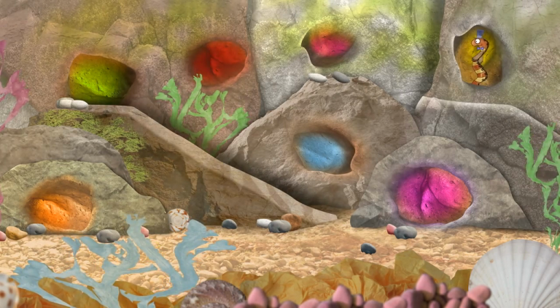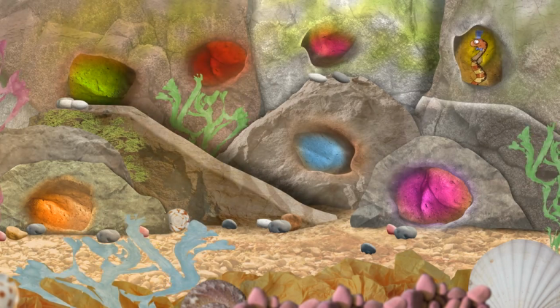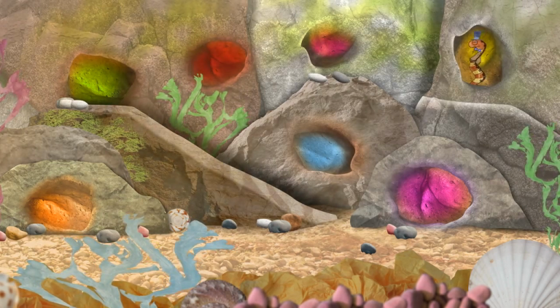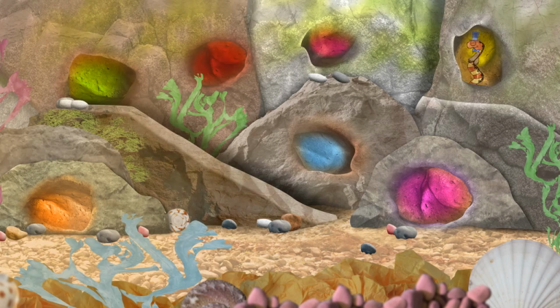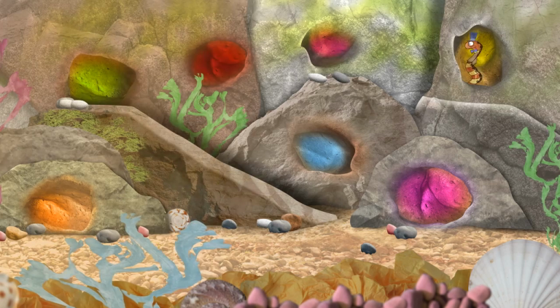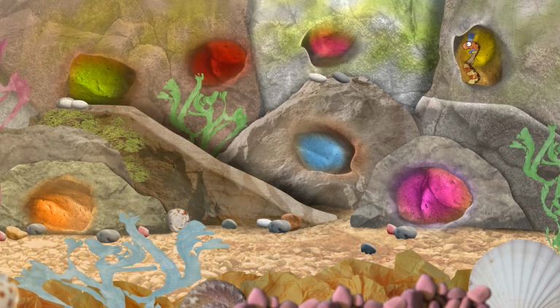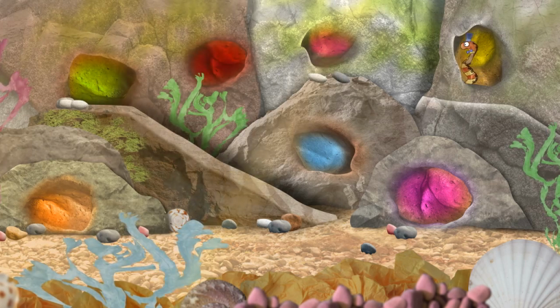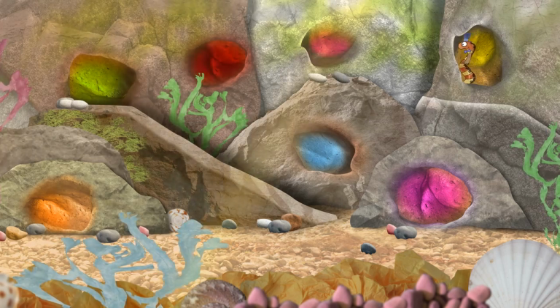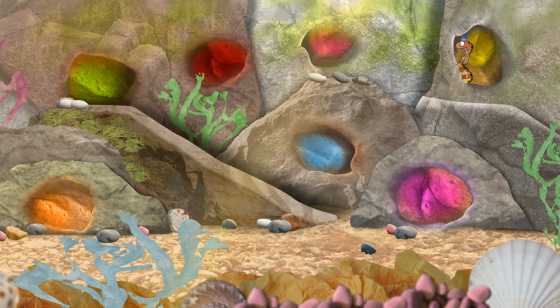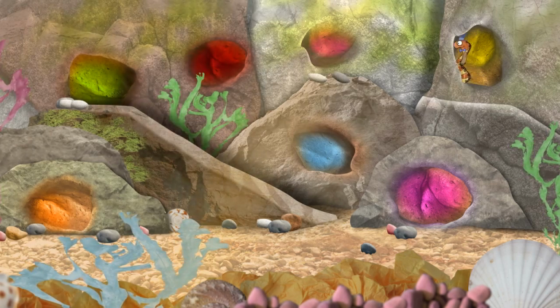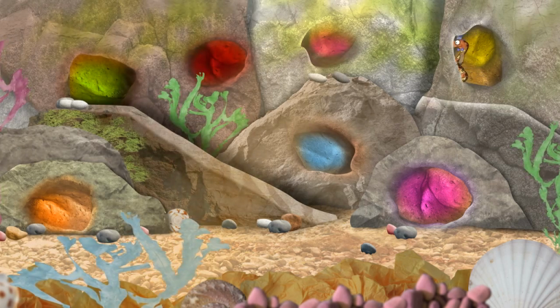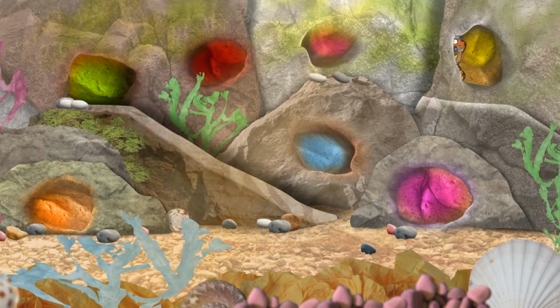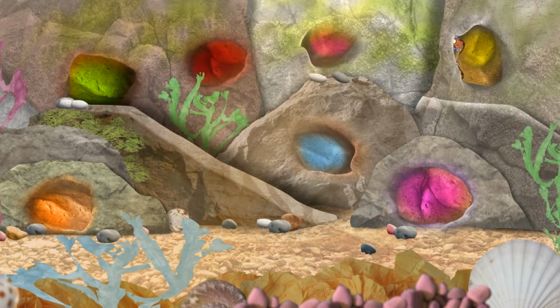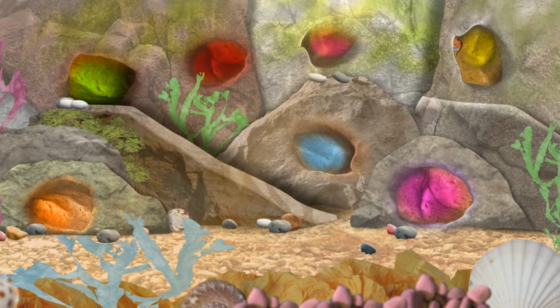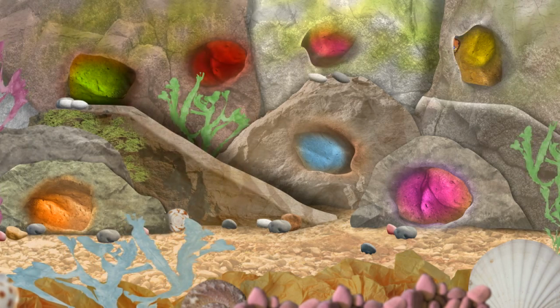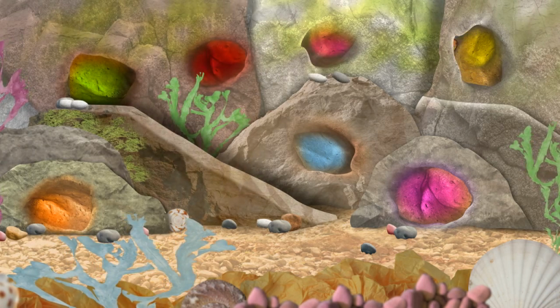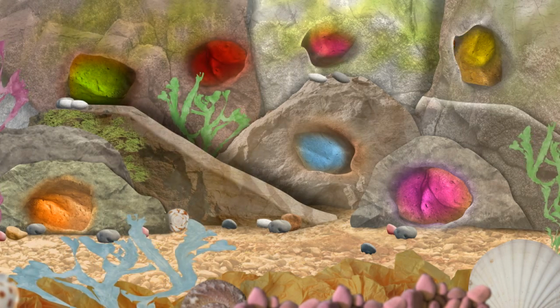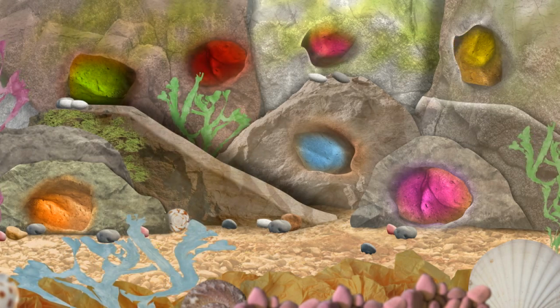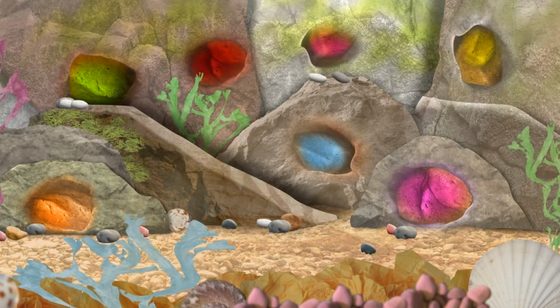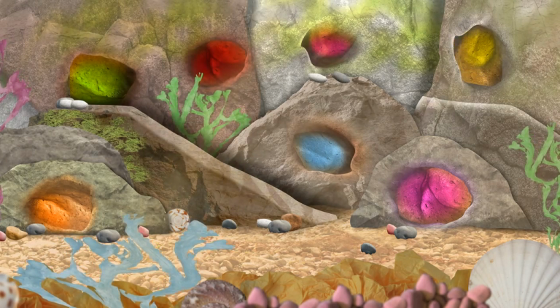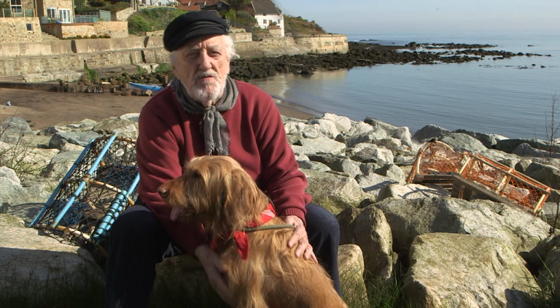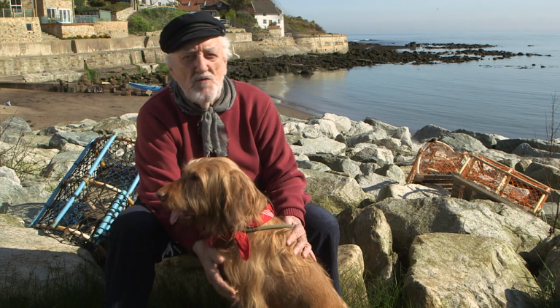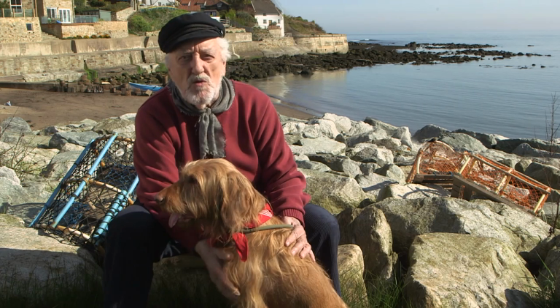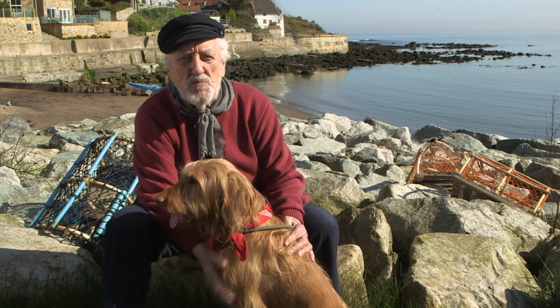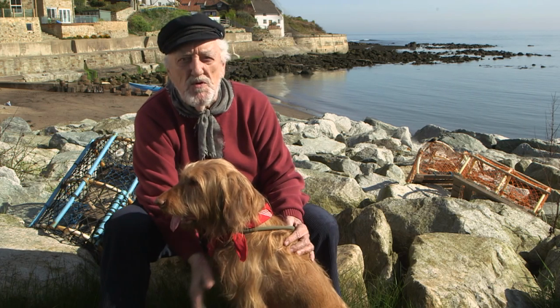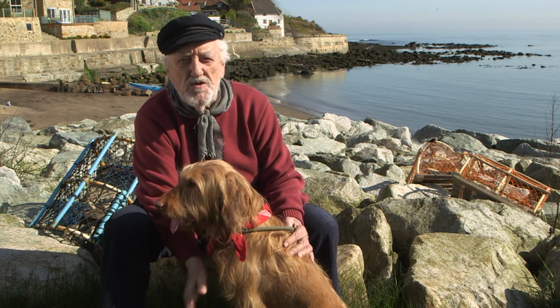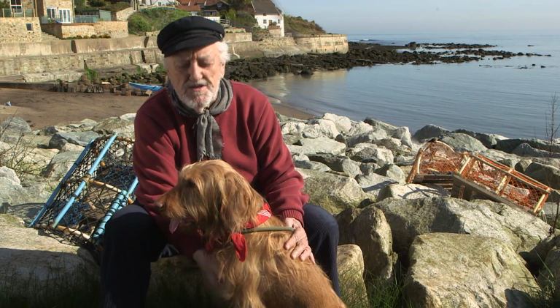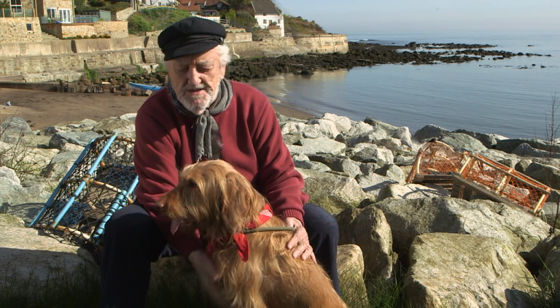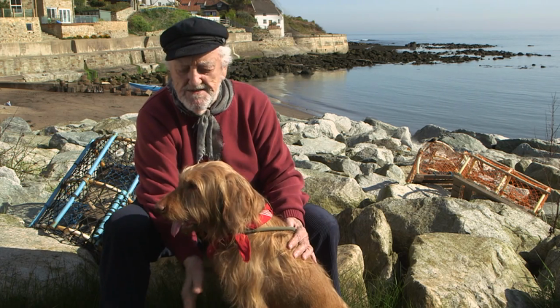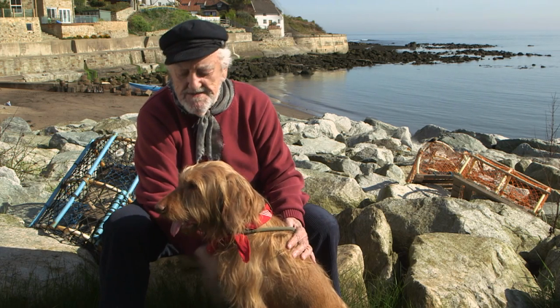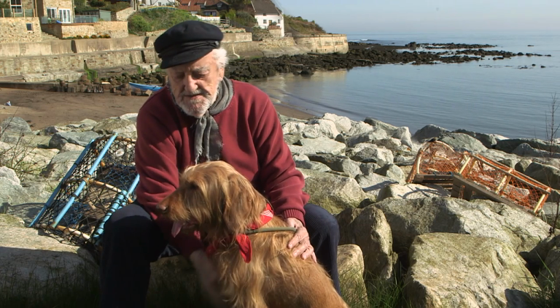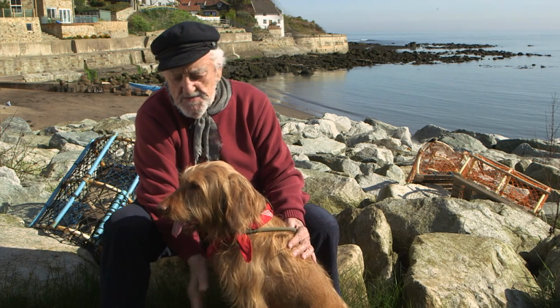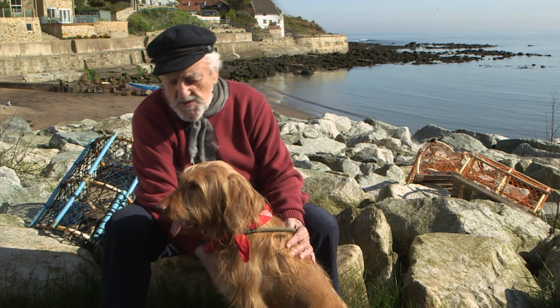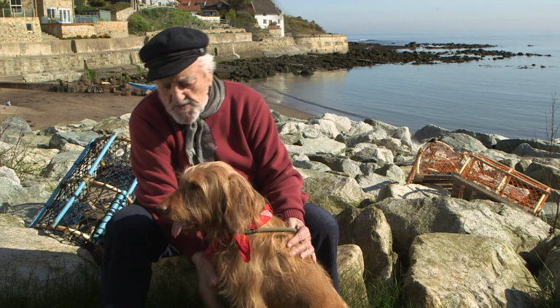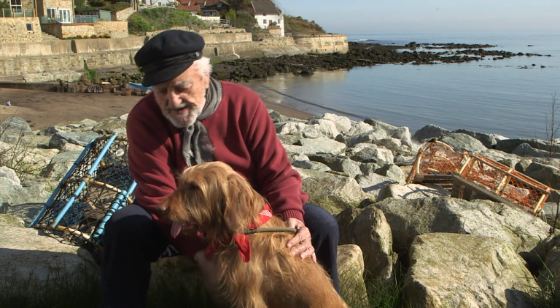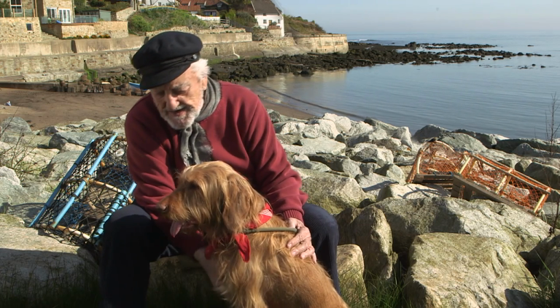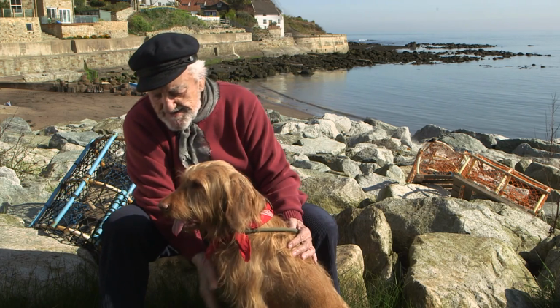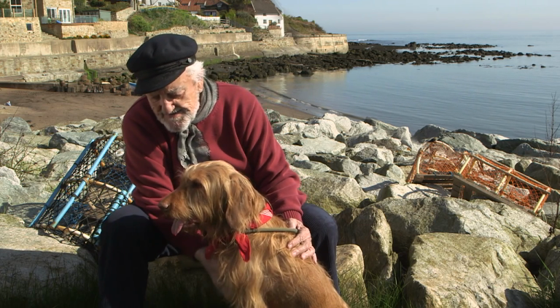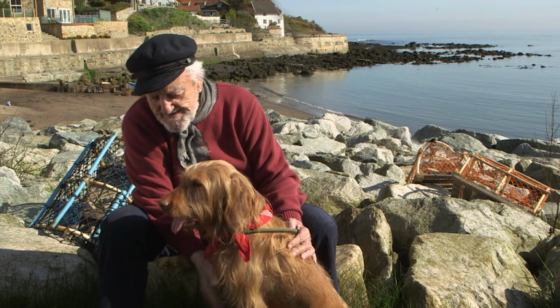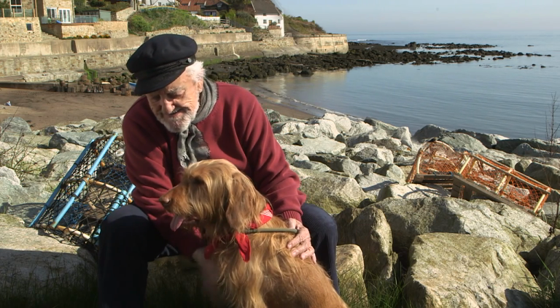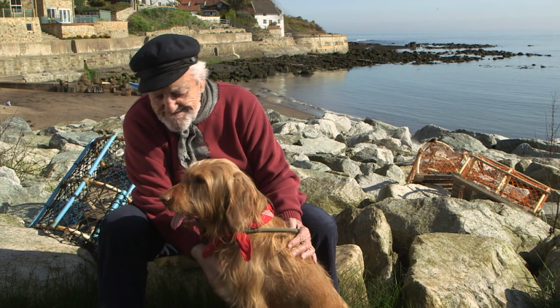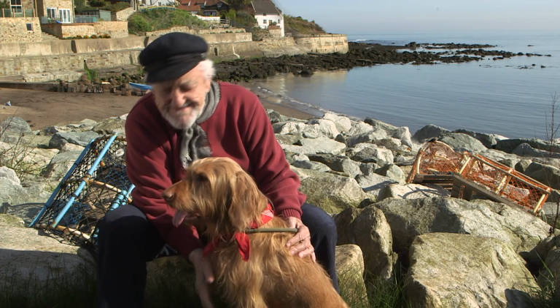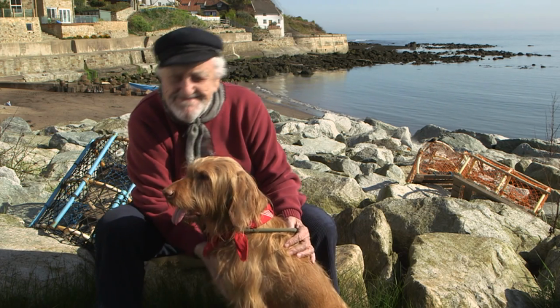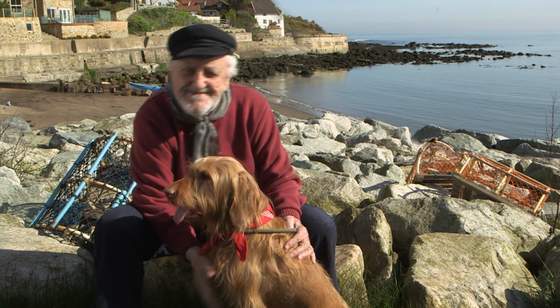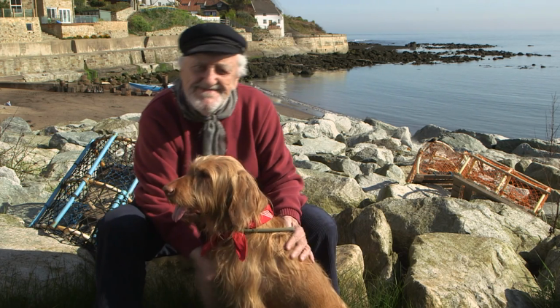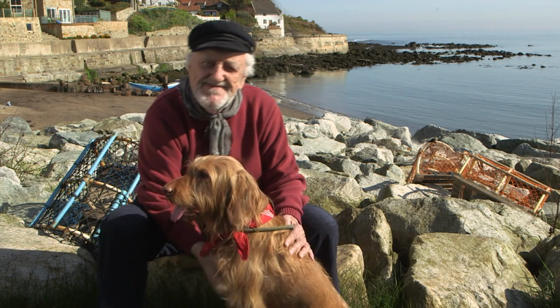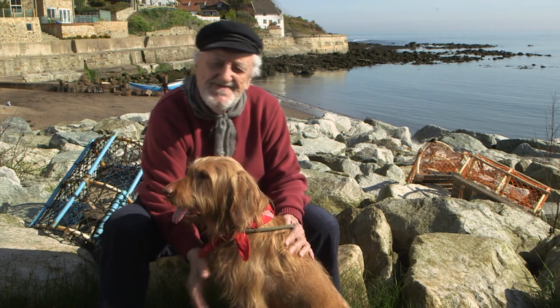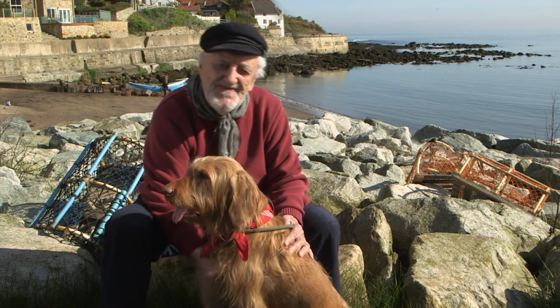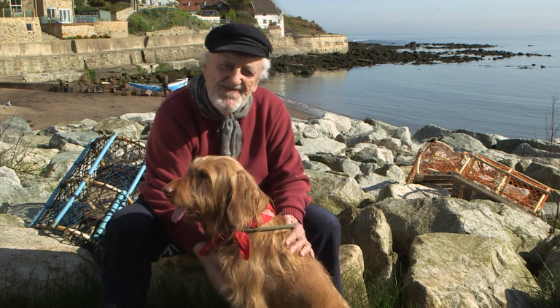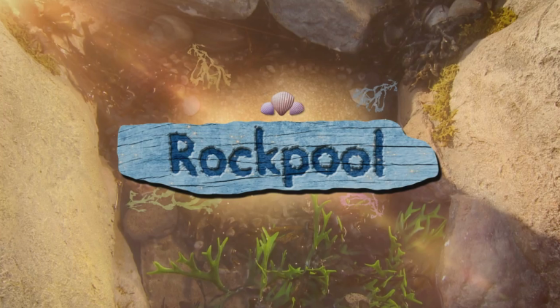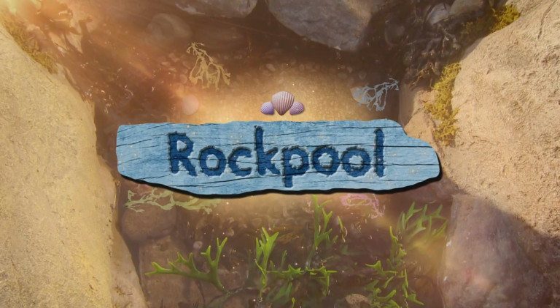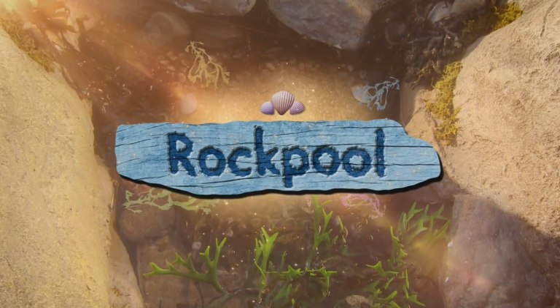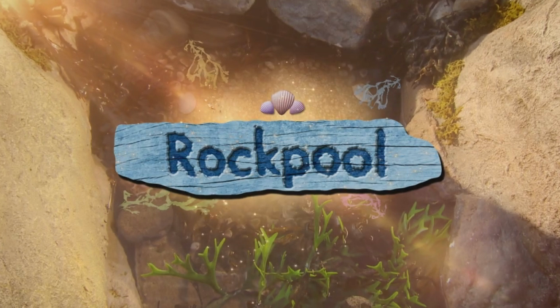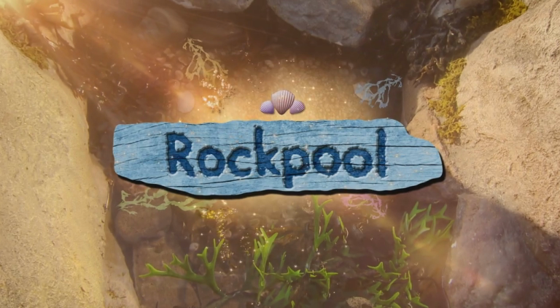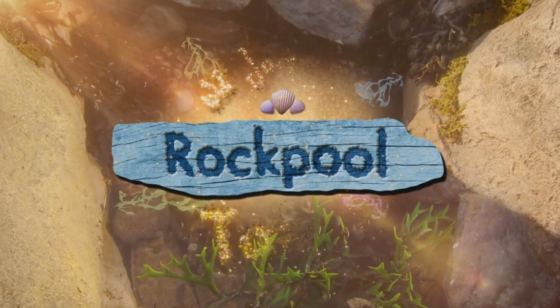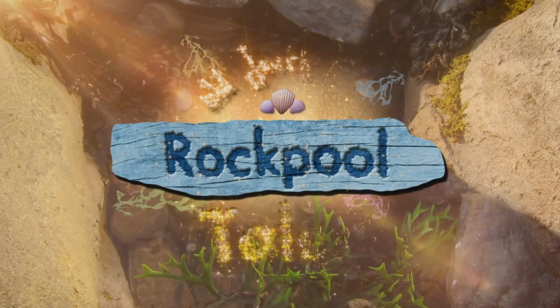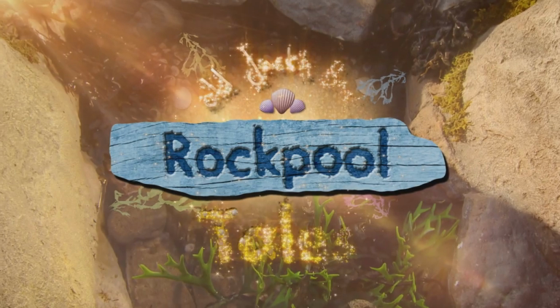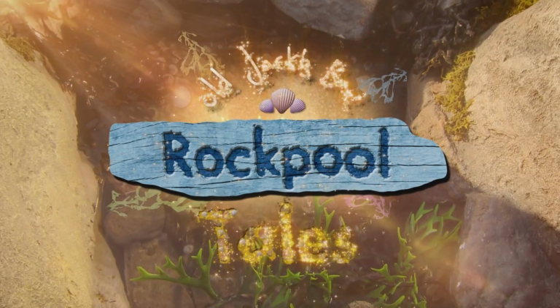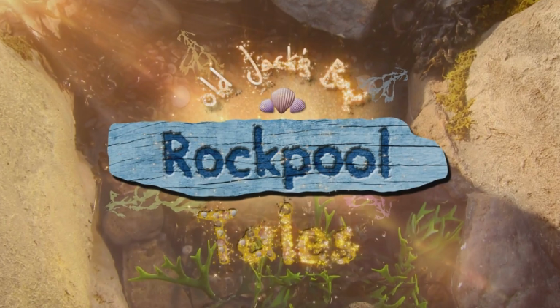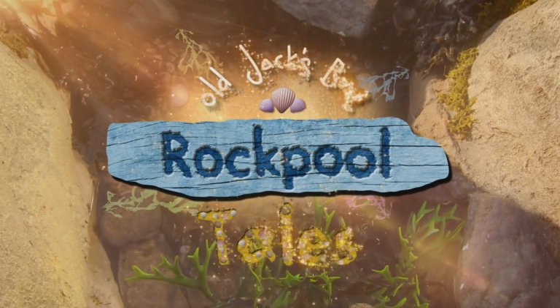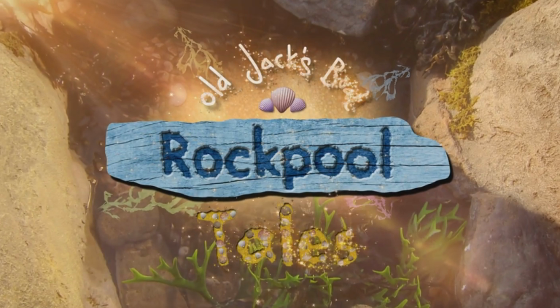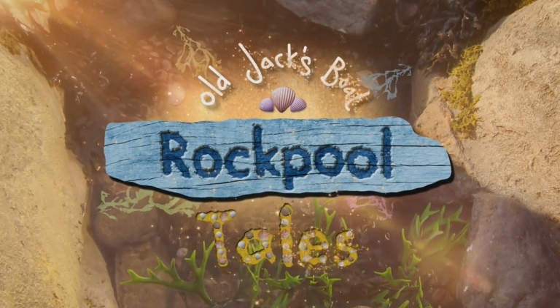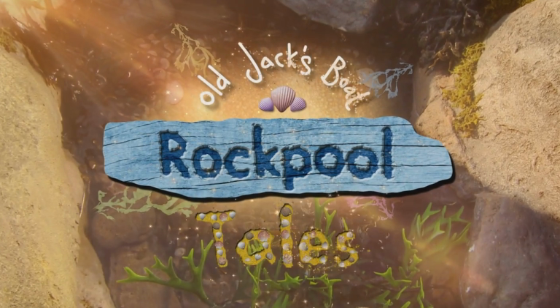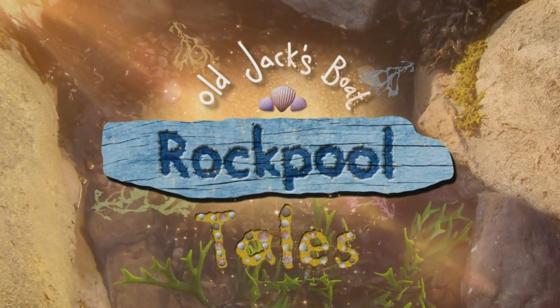Salty and I love finding out about rock poolers, don't we? I love playing.